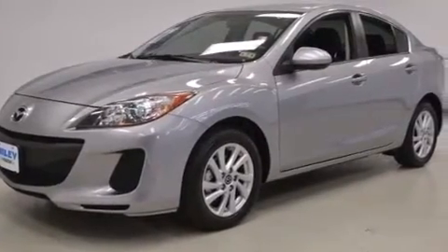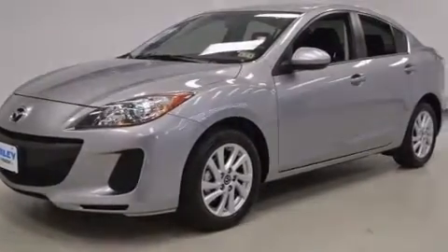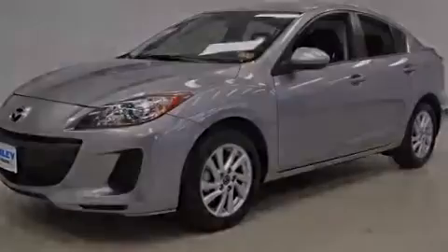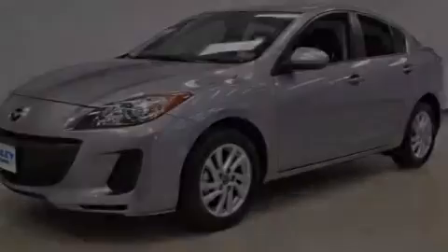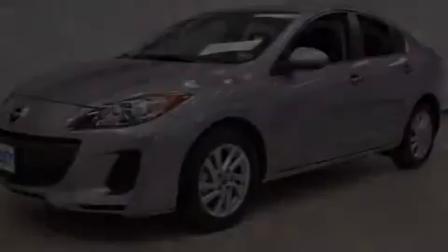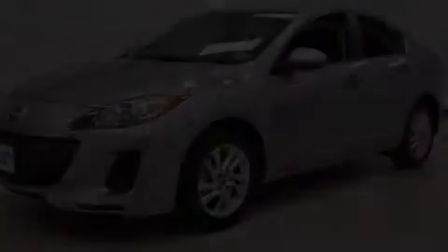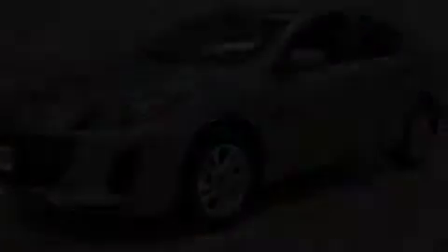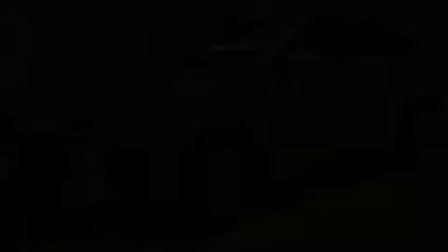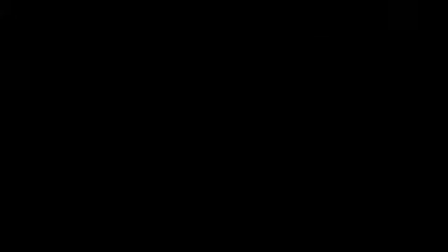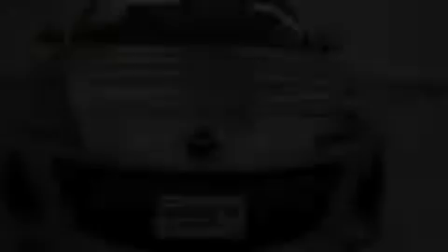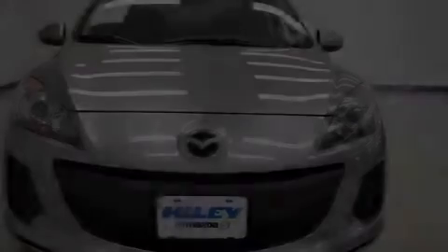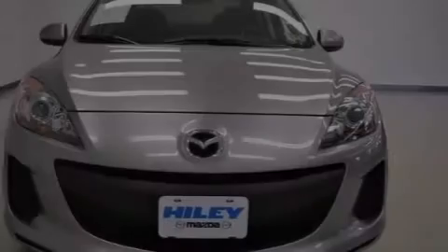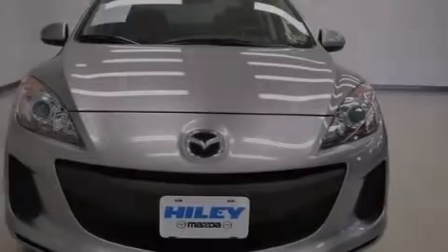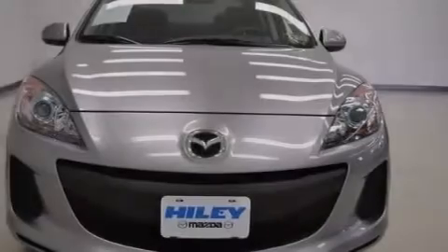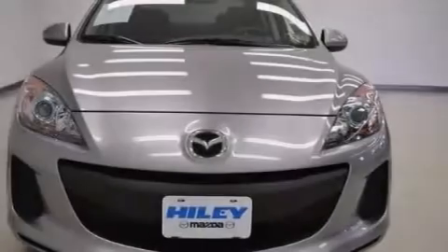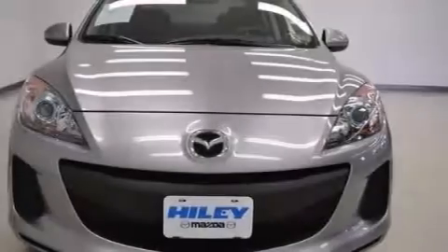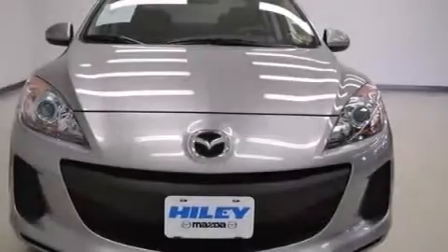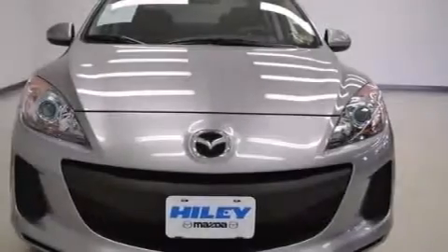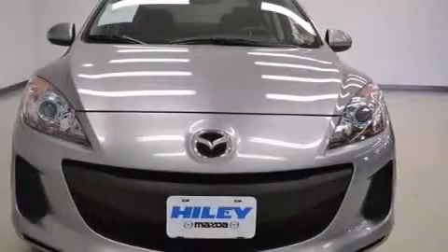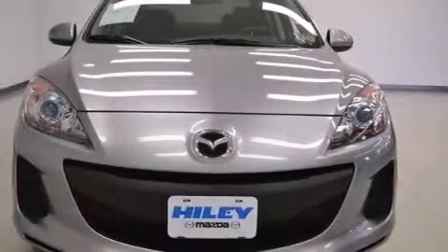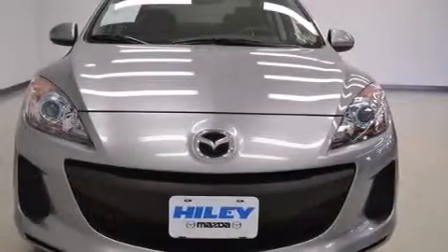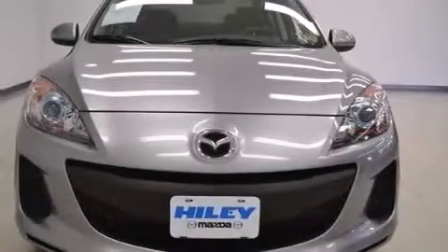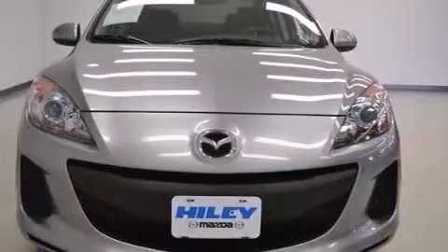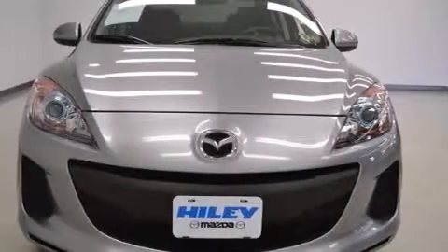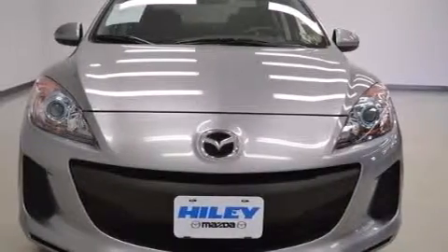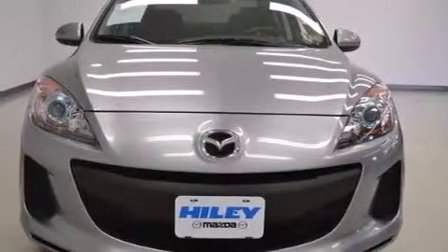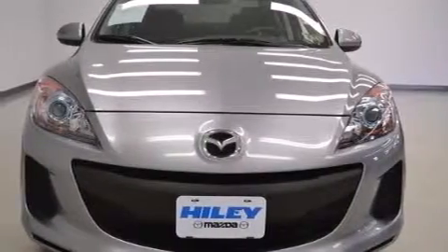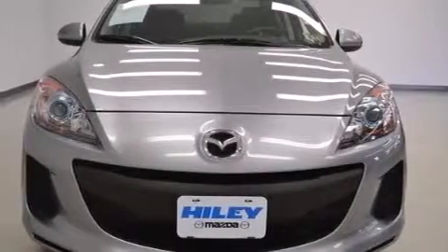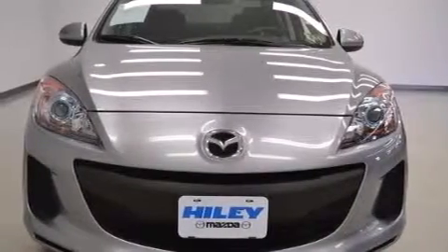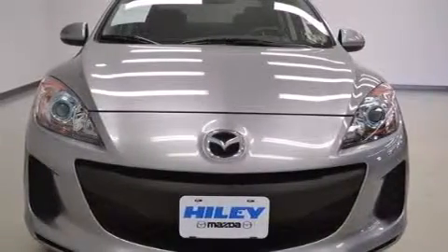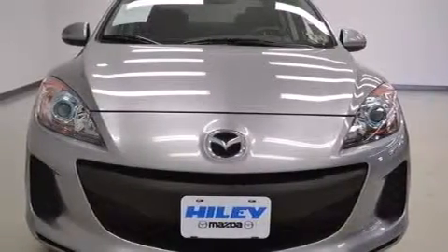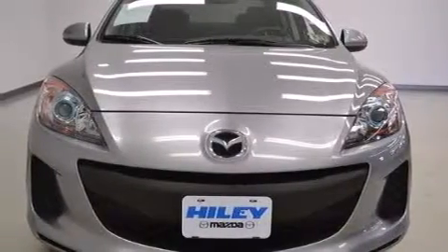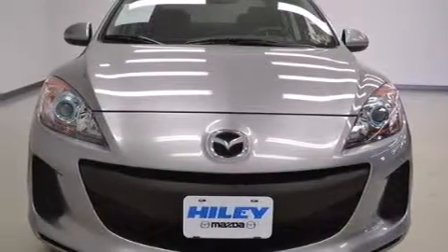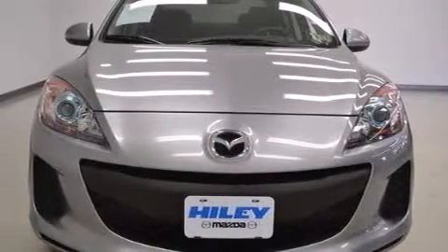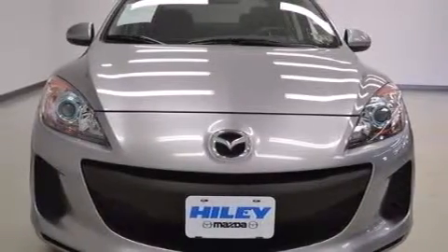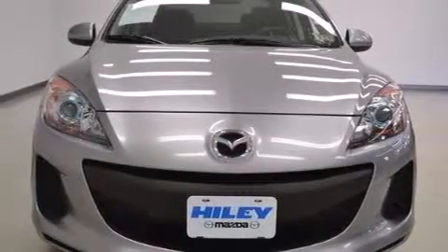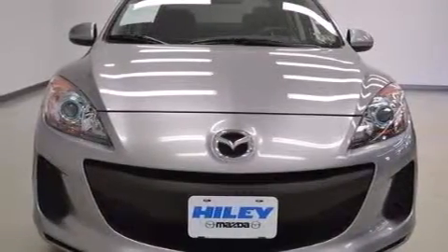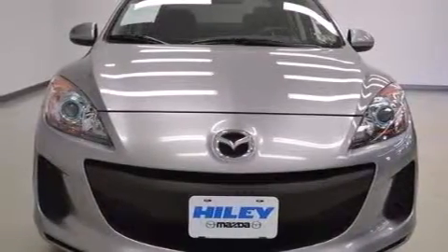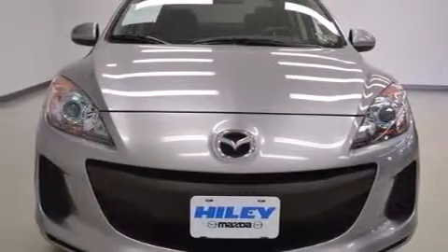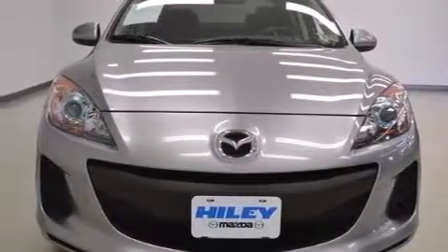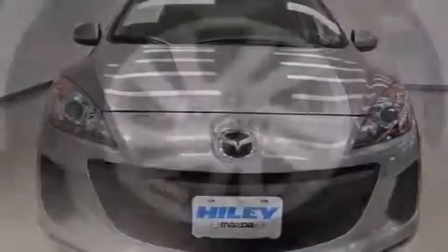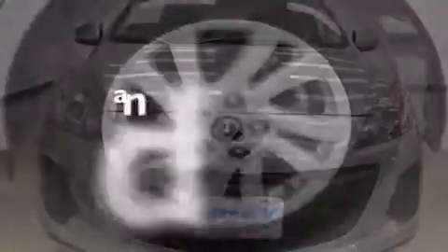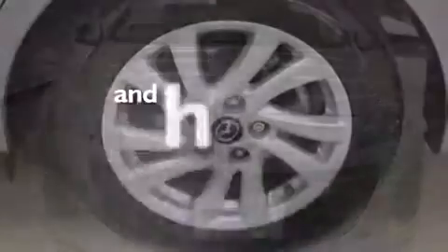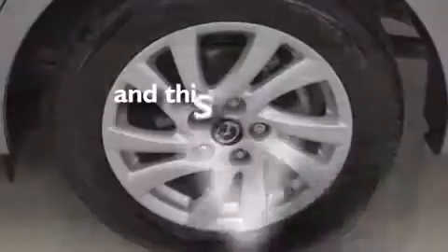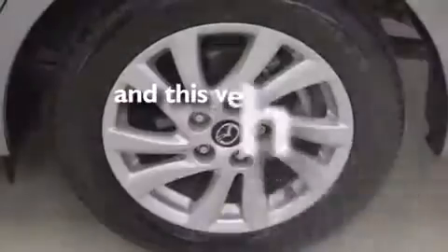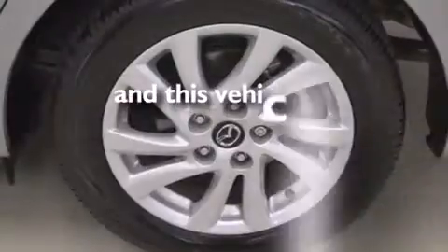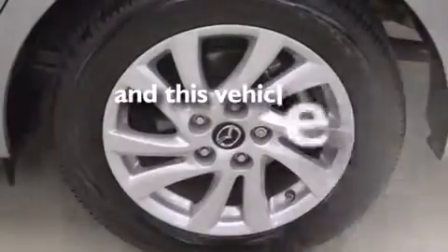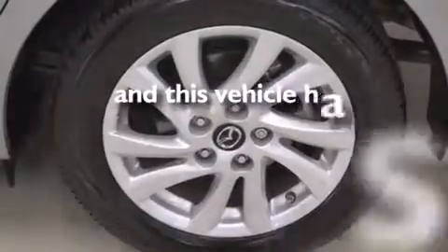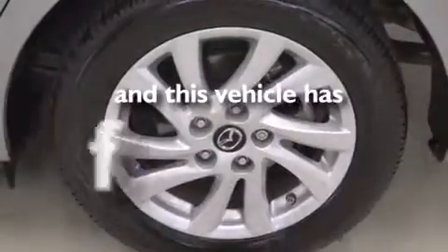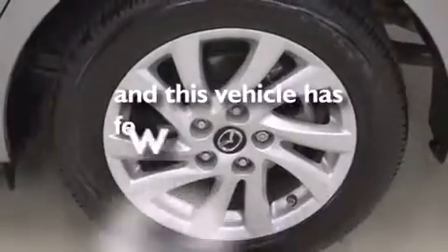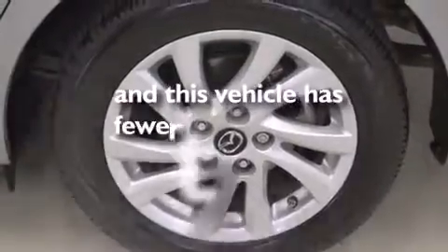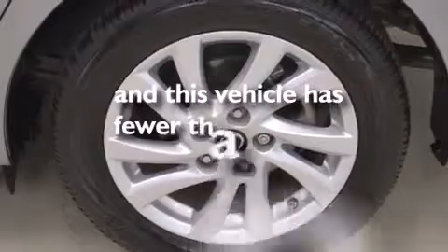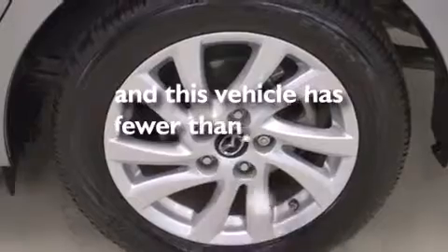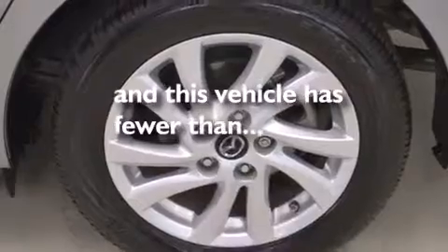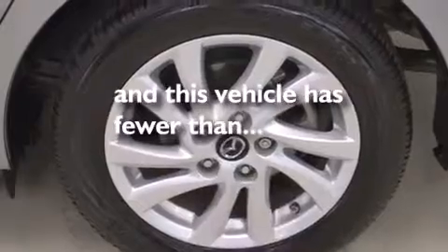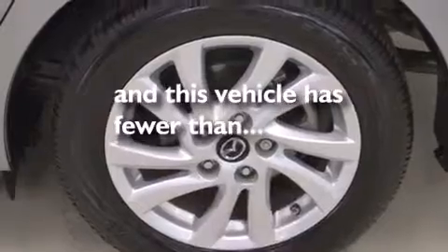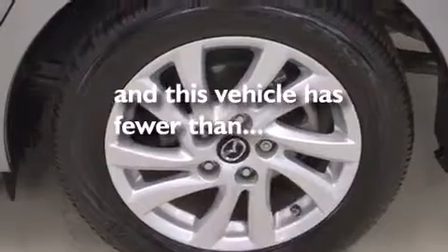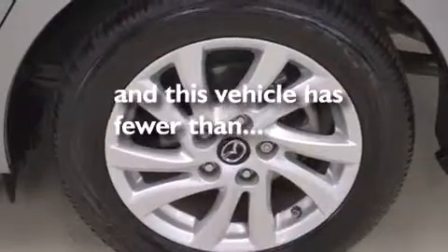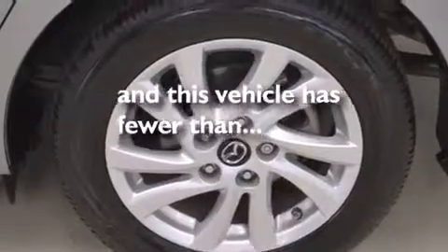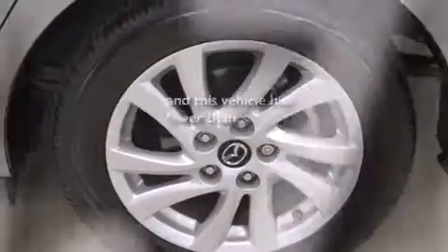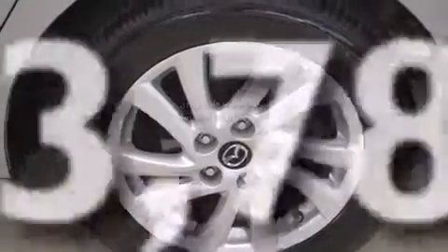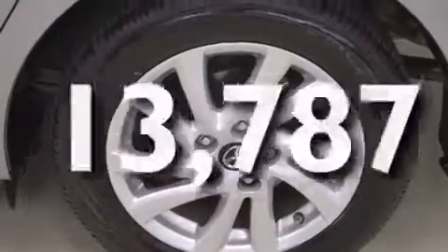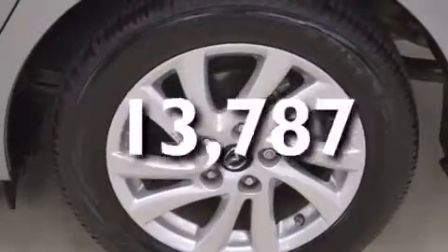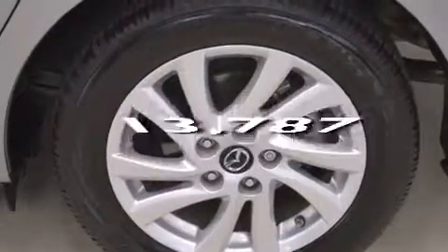It also has four-wheel disc brakes with an anti-lock braking system, keyless entry, and fewer than 14,000 miles on the odometer.